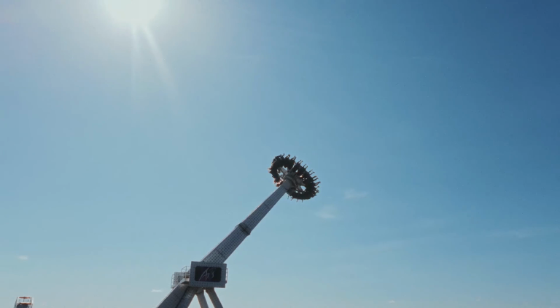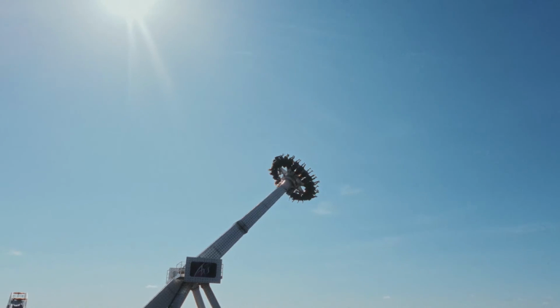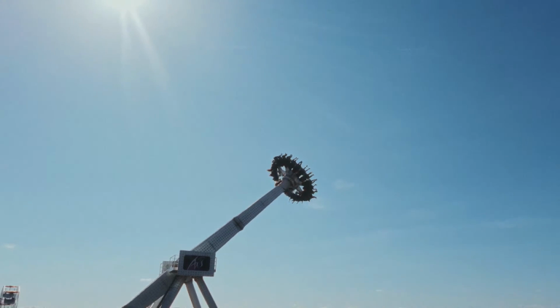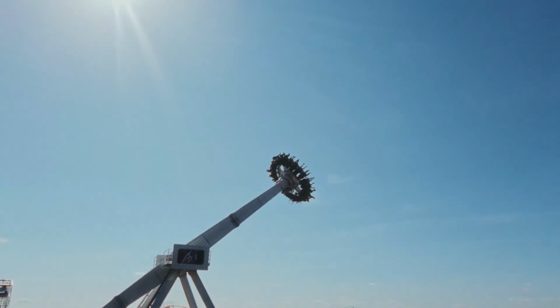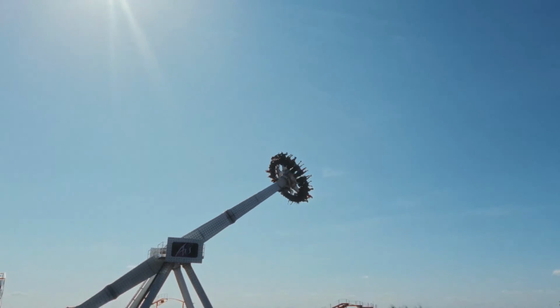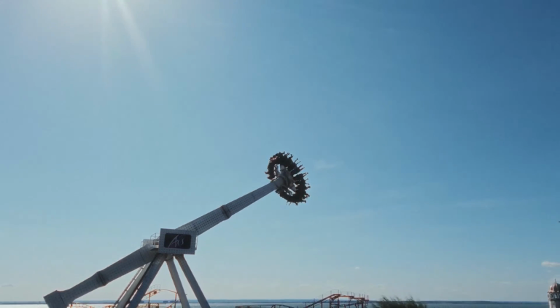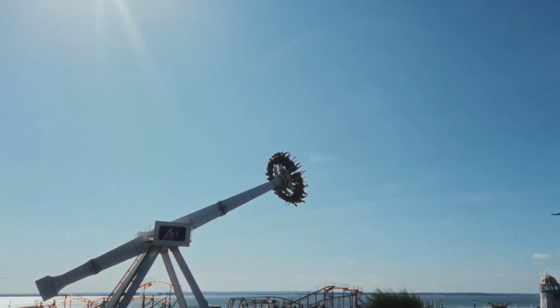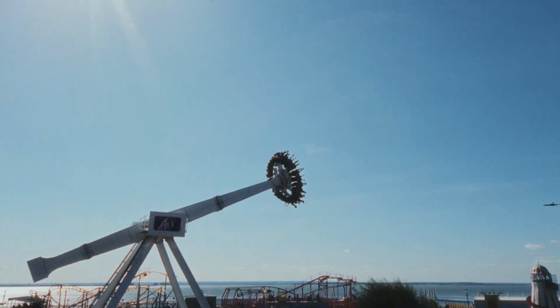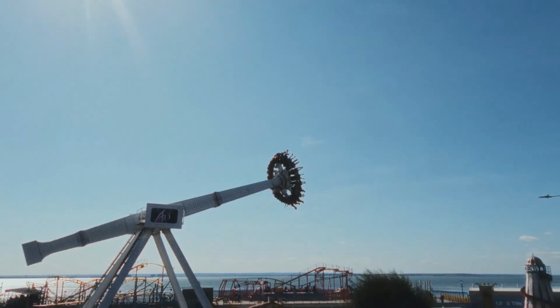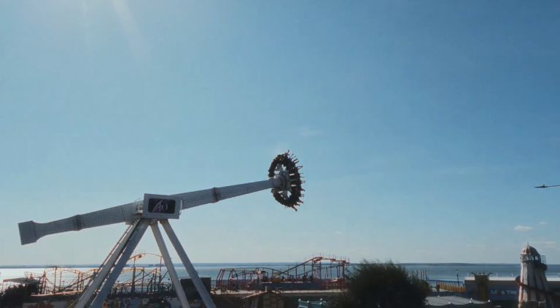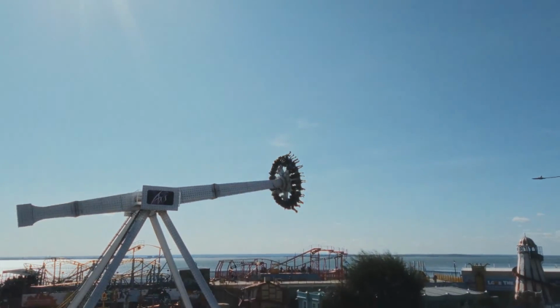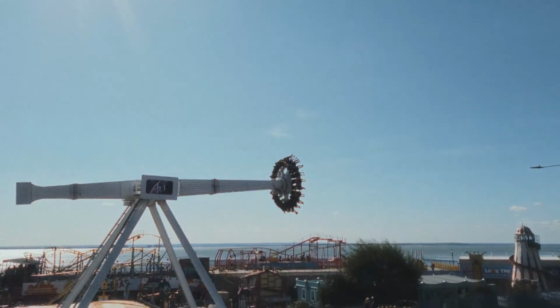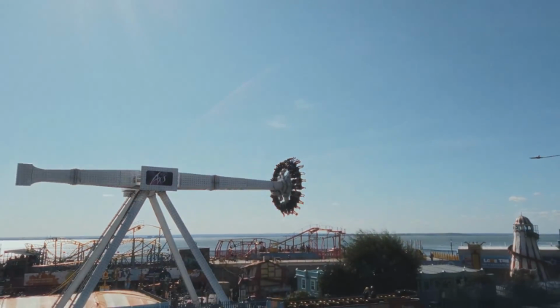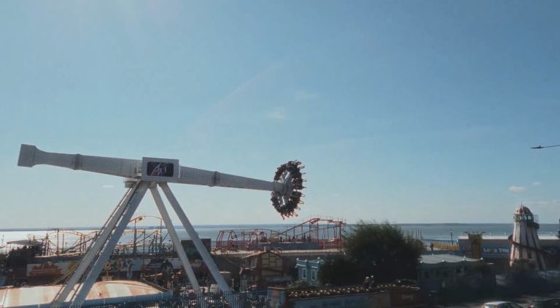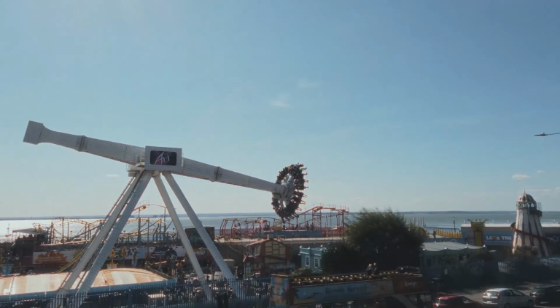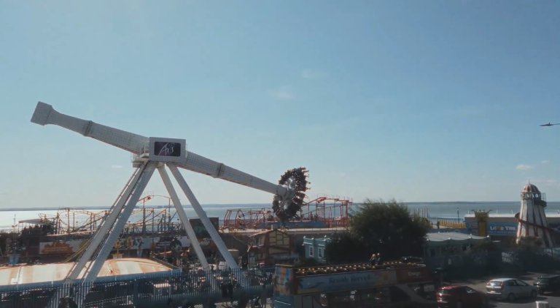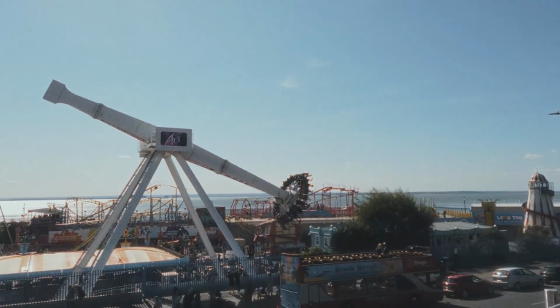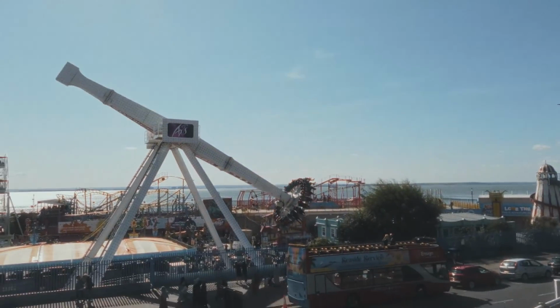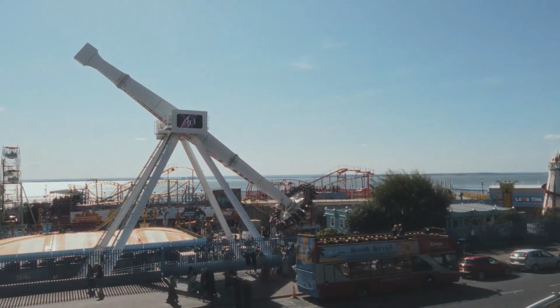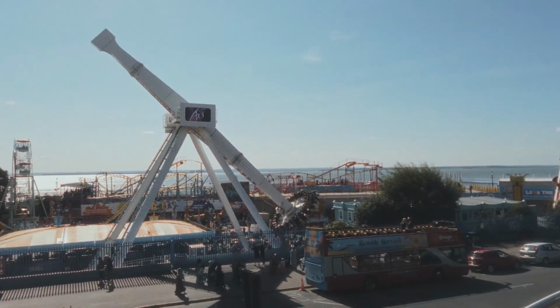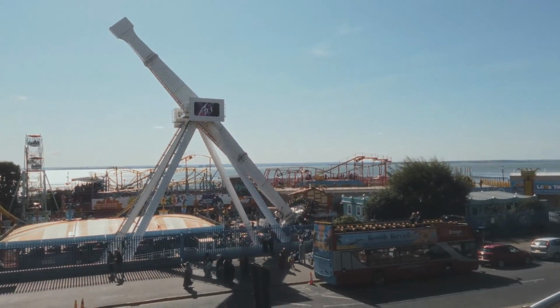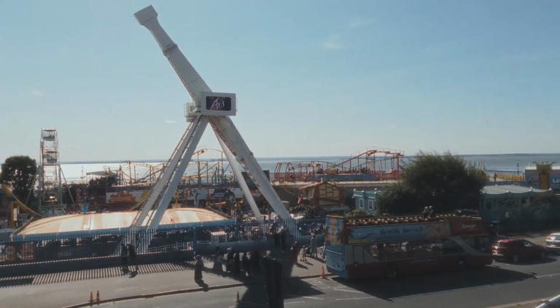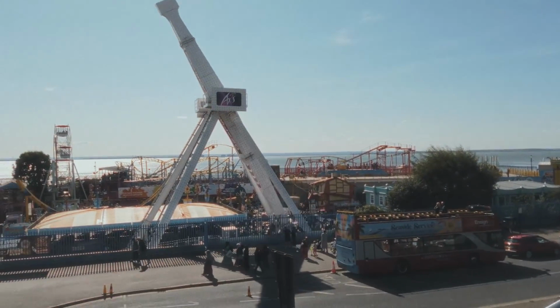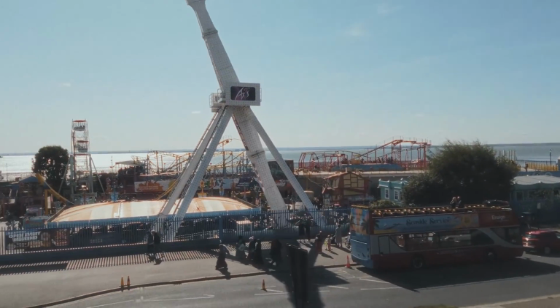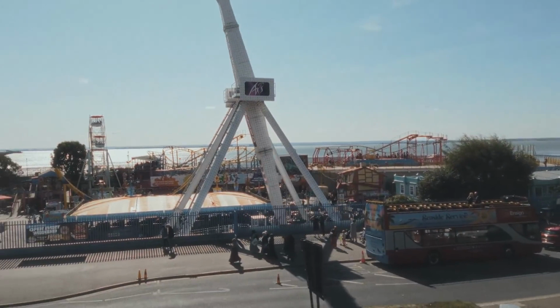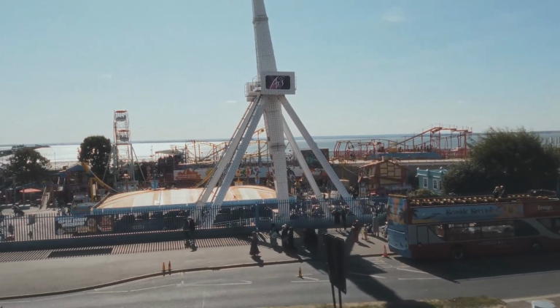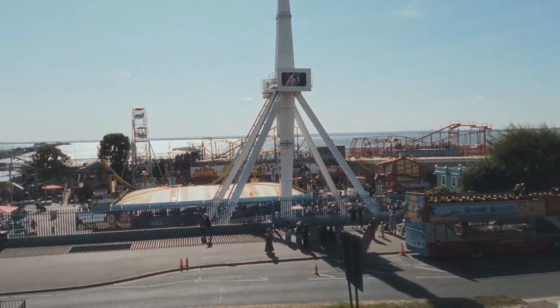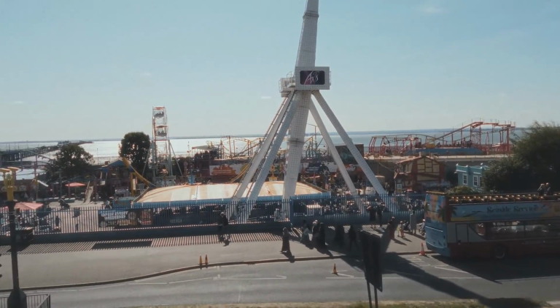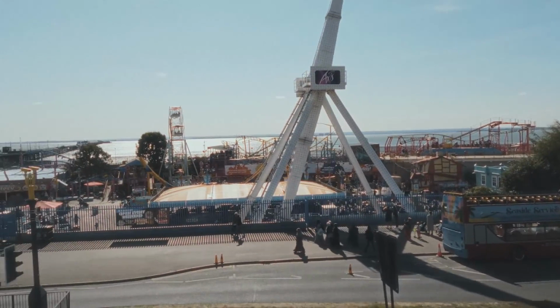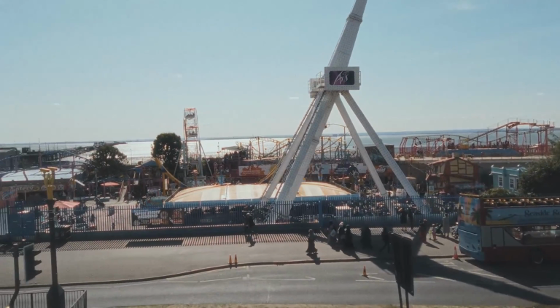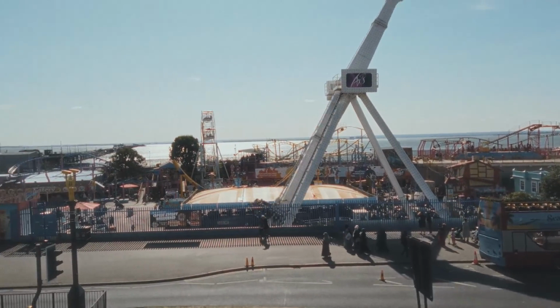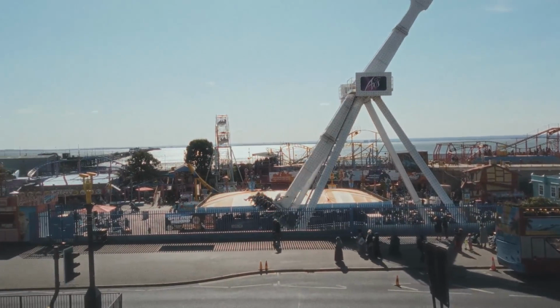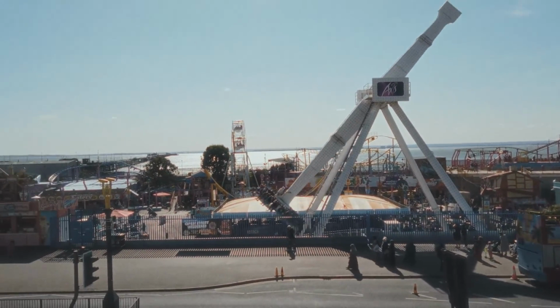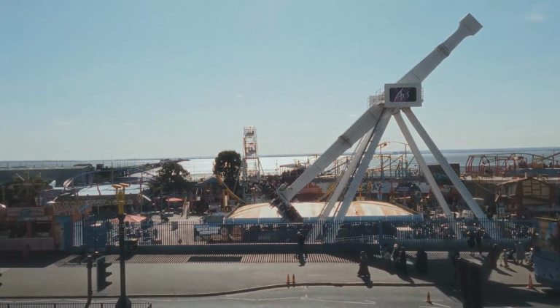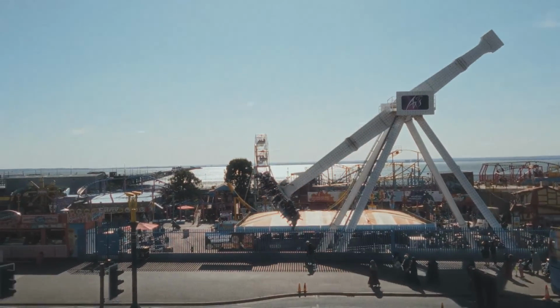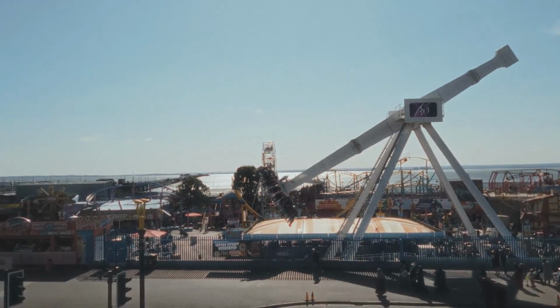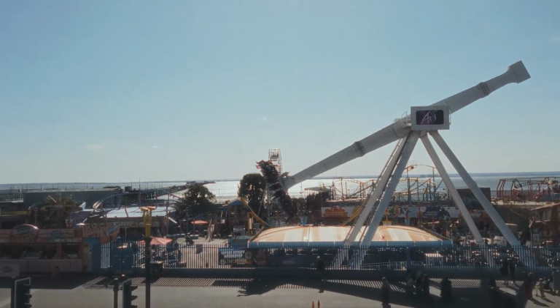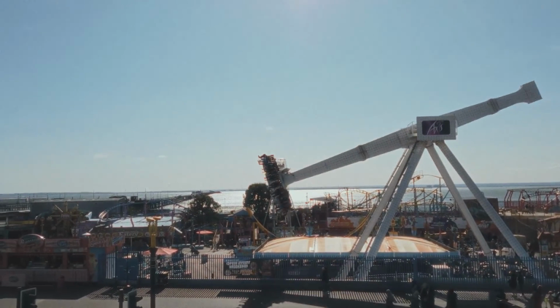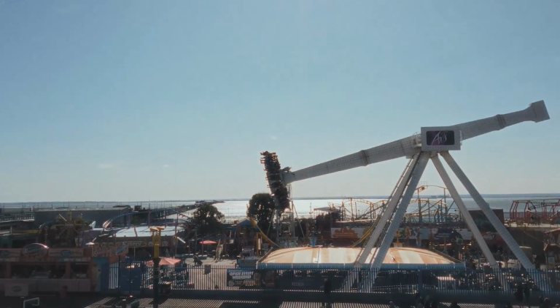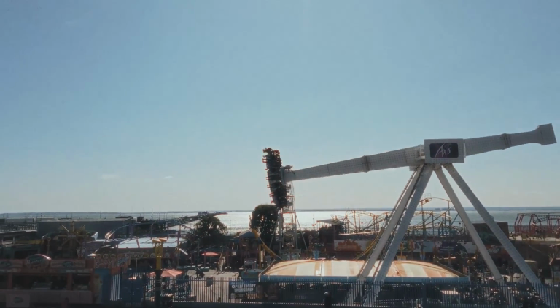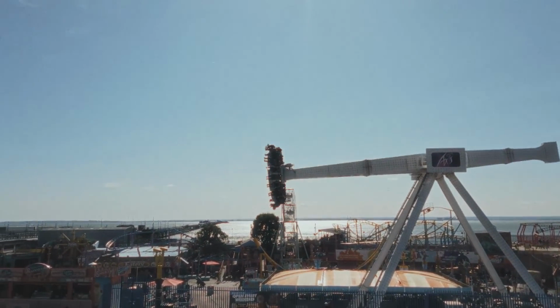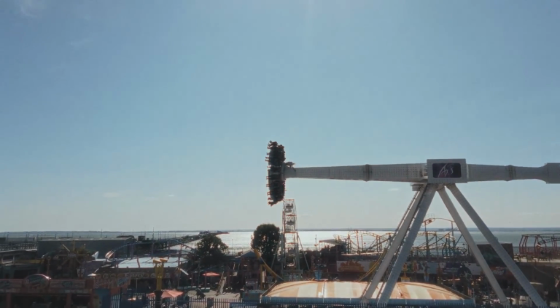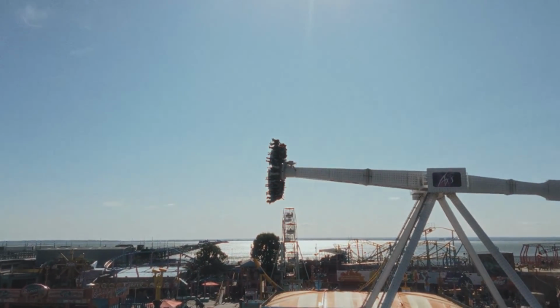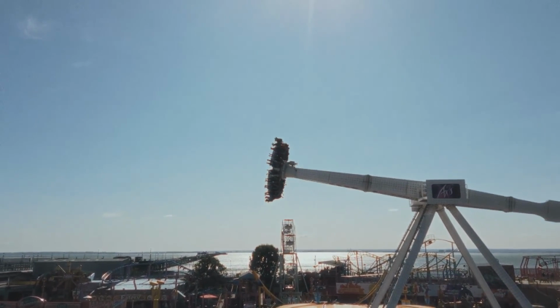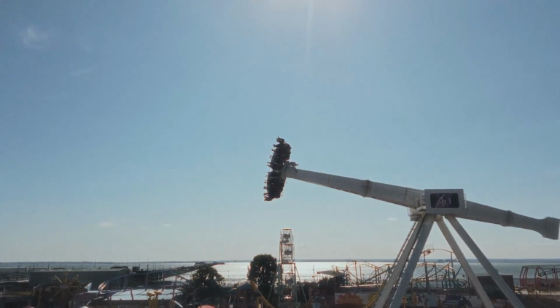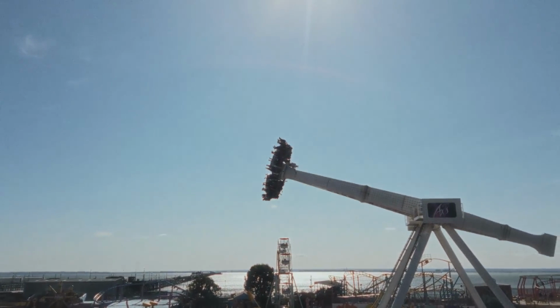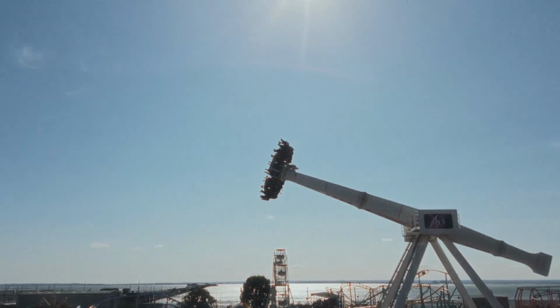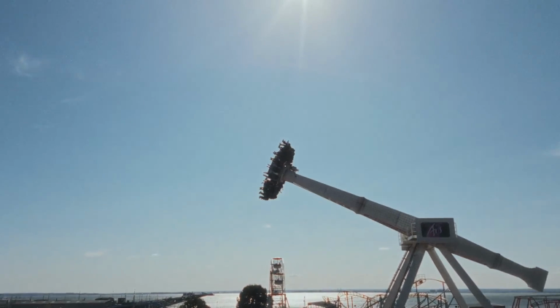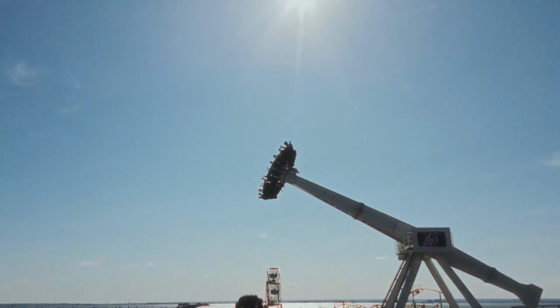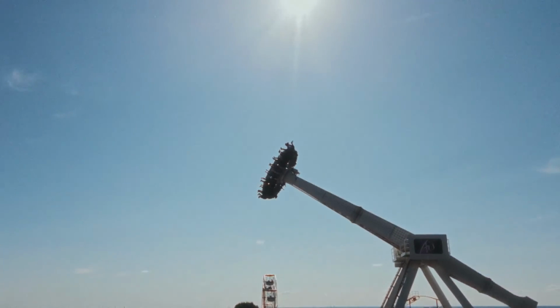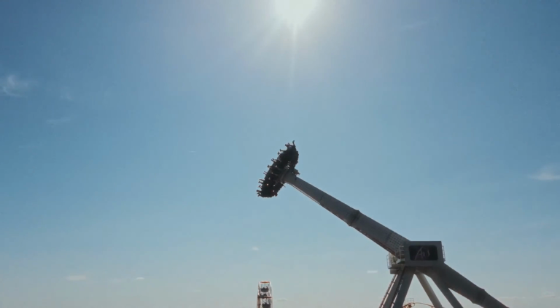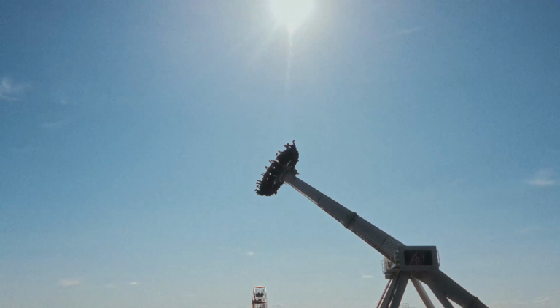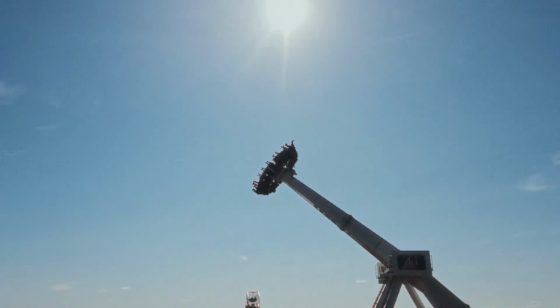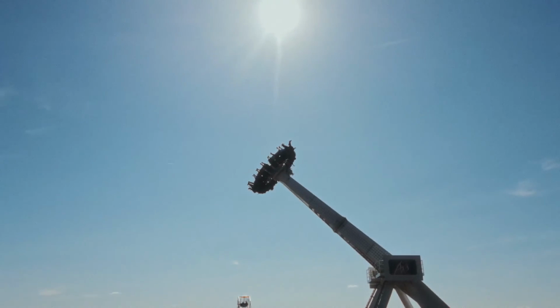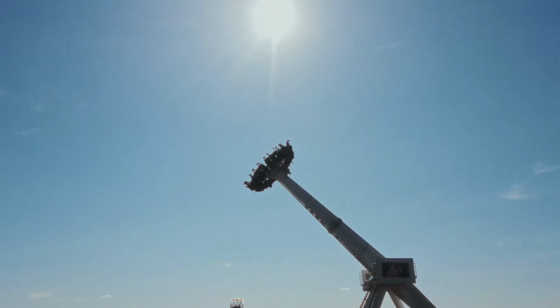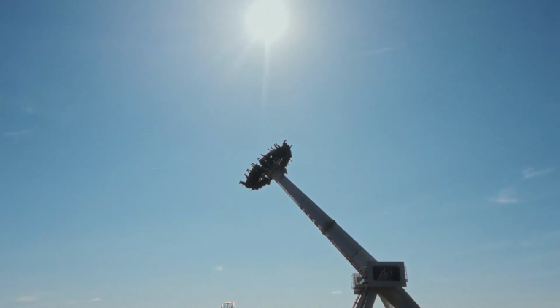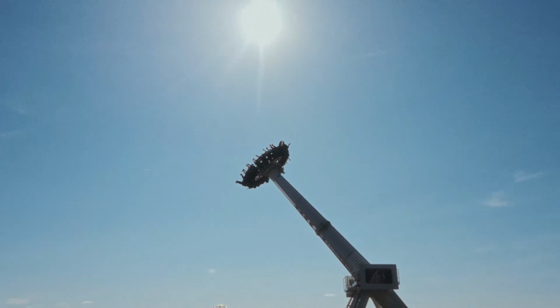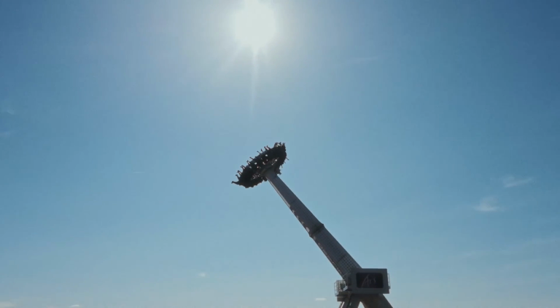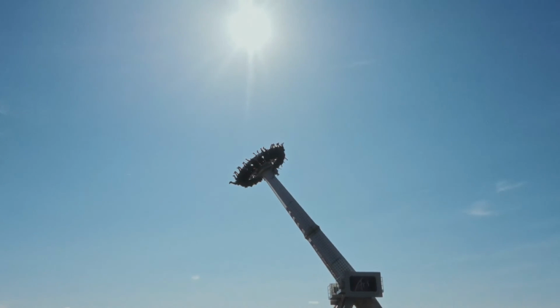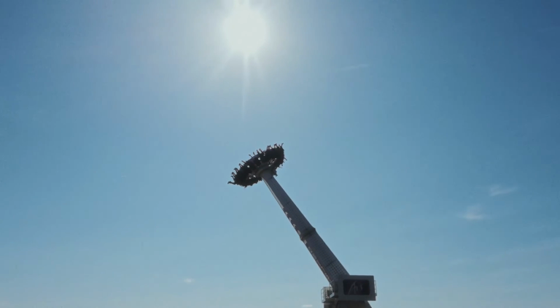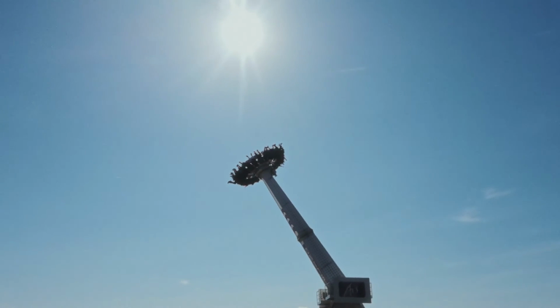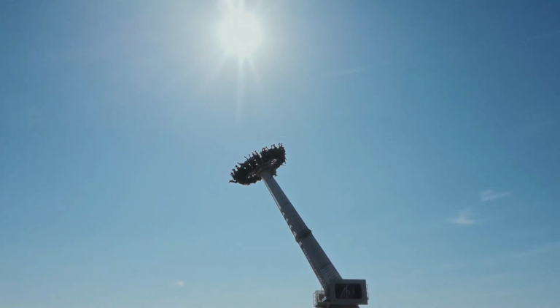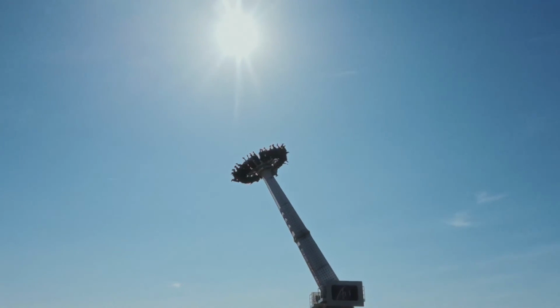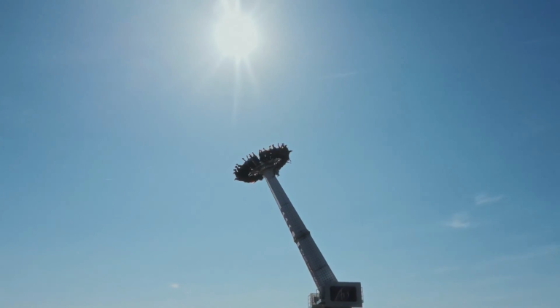That does look scary. Does not look fun for me. No, thank you very much.